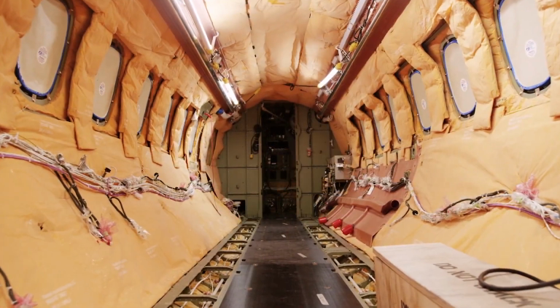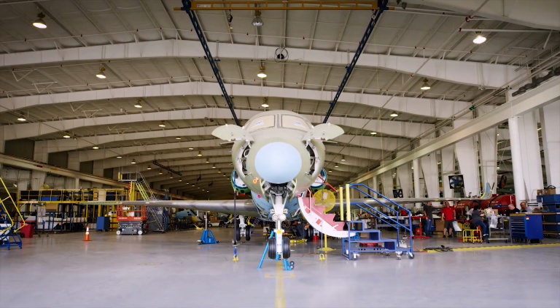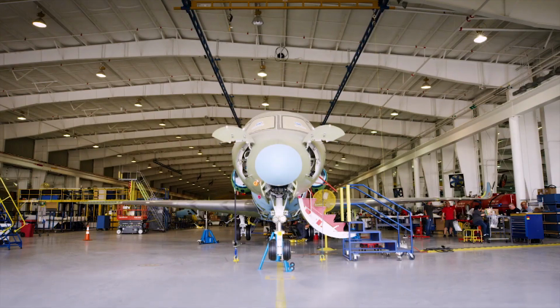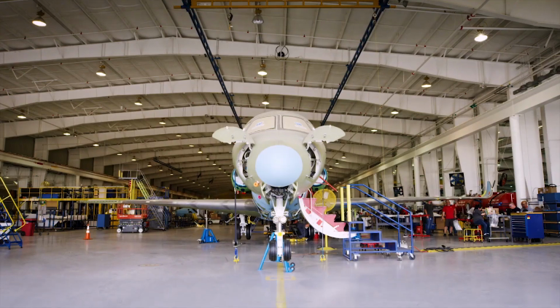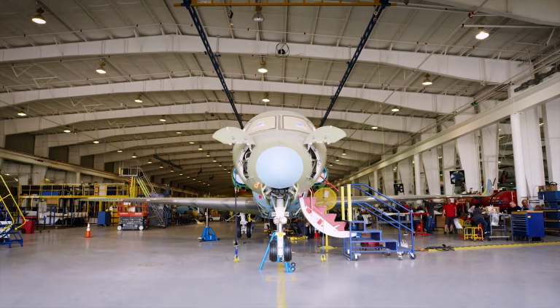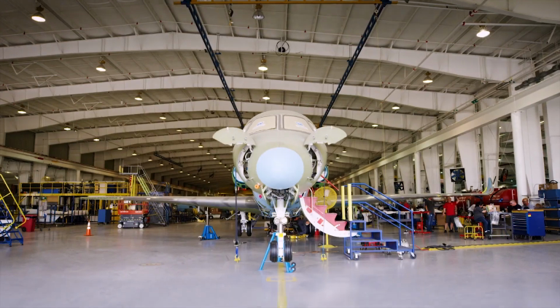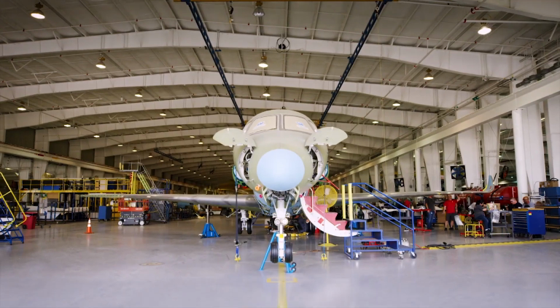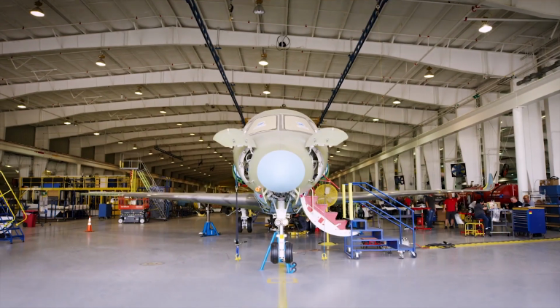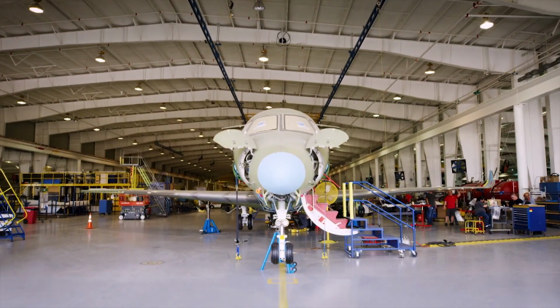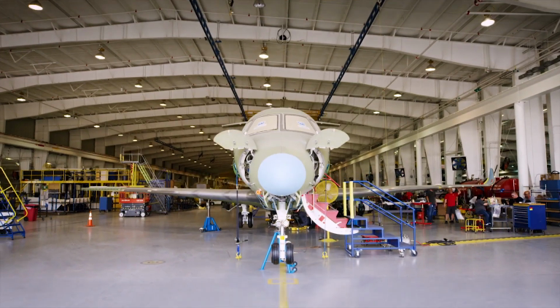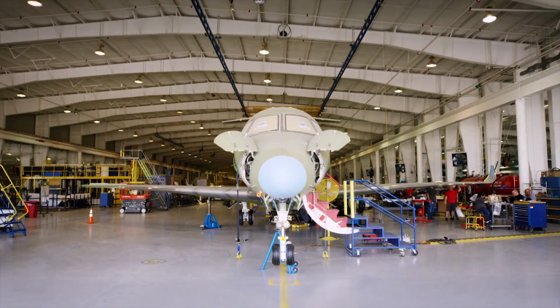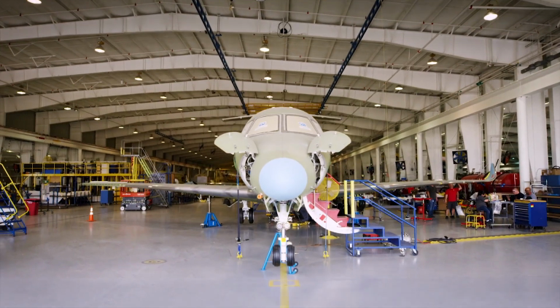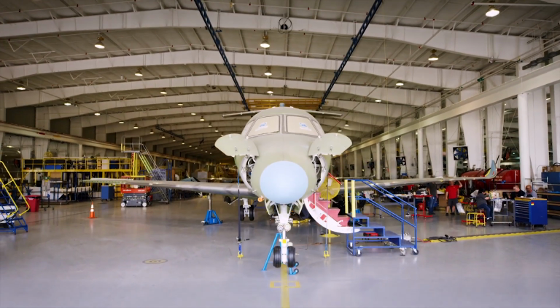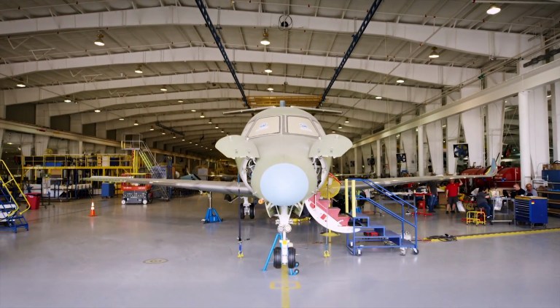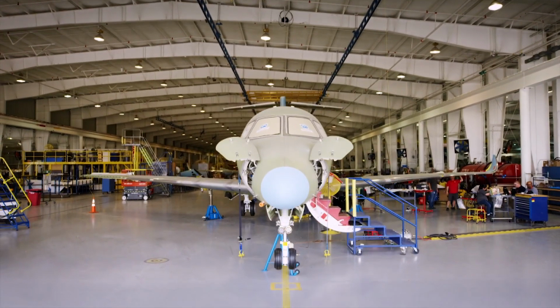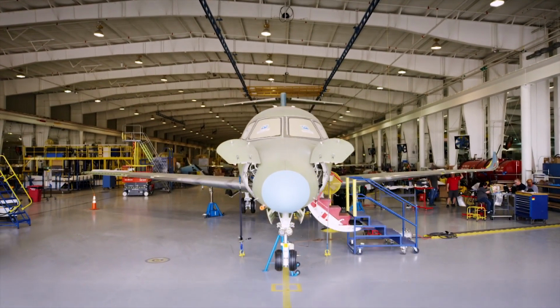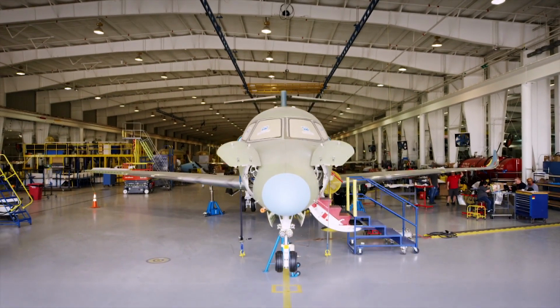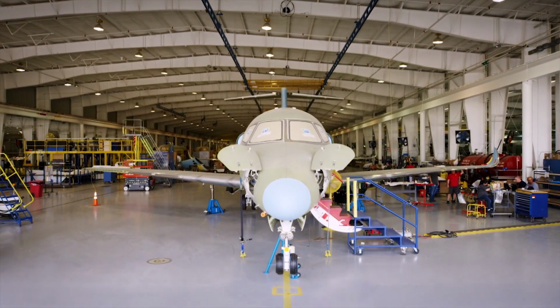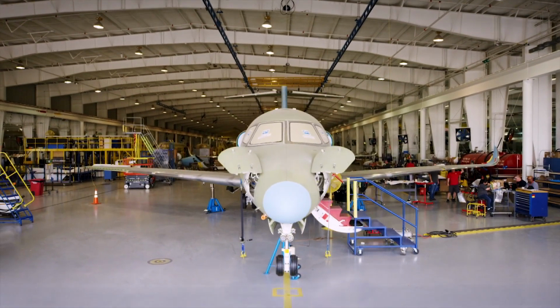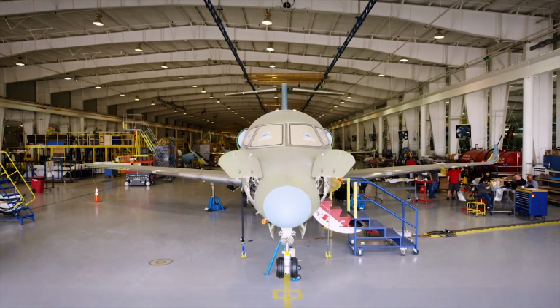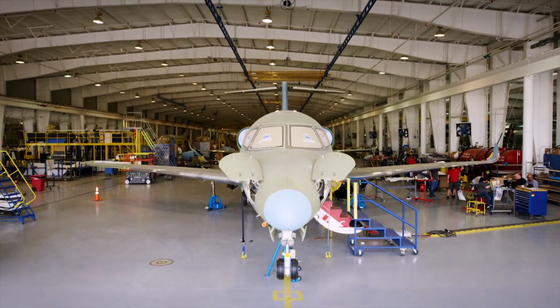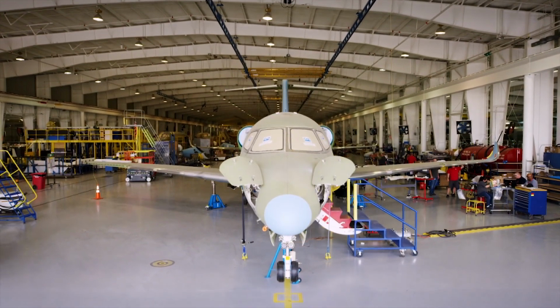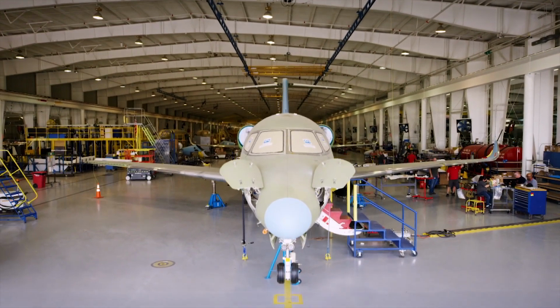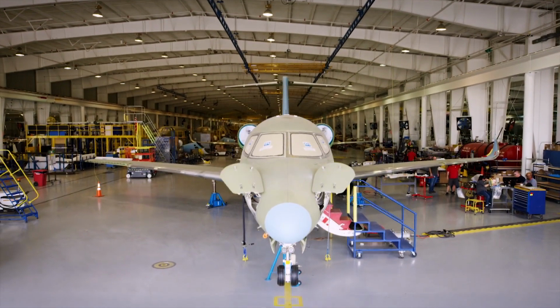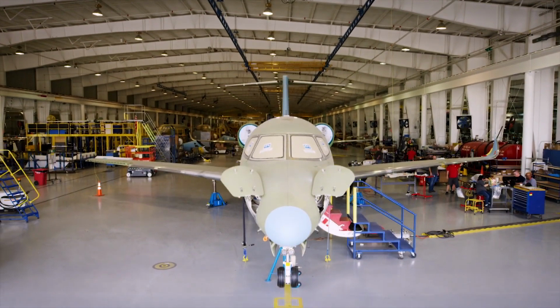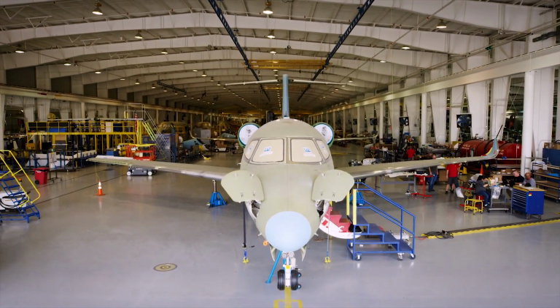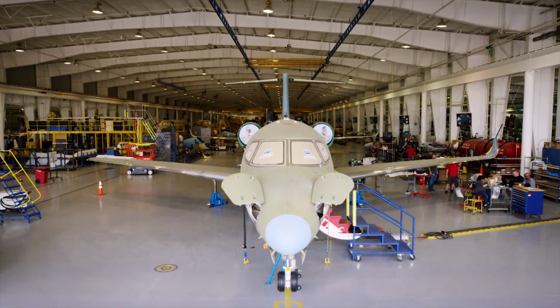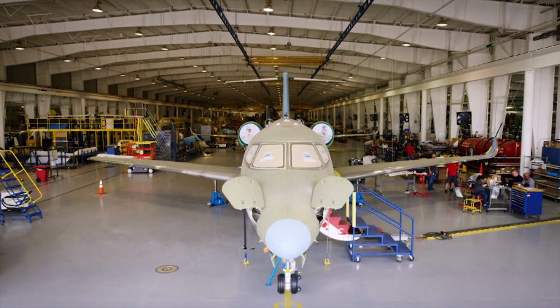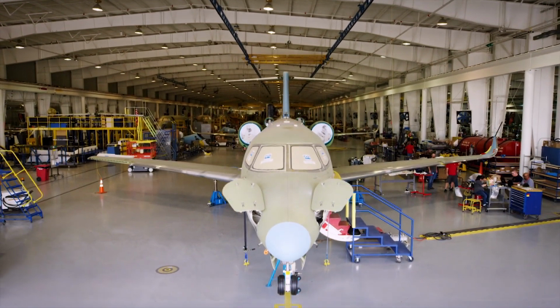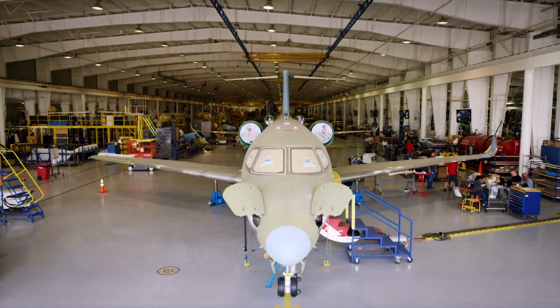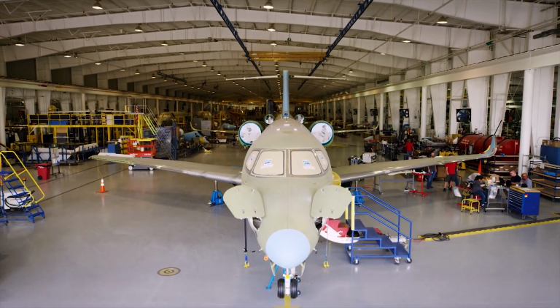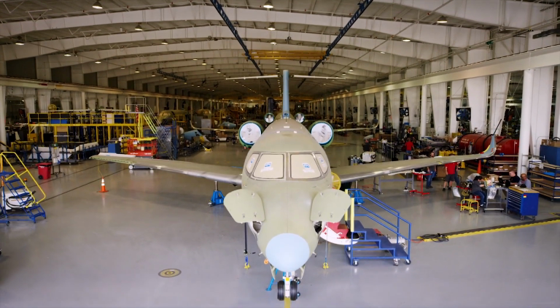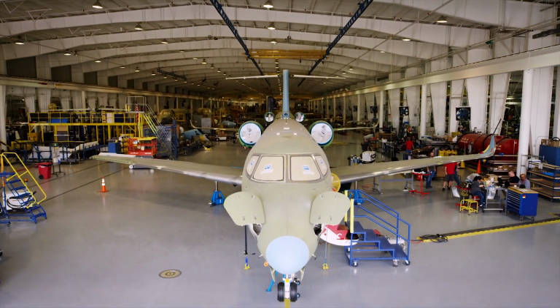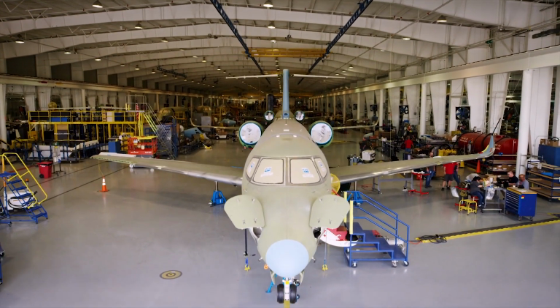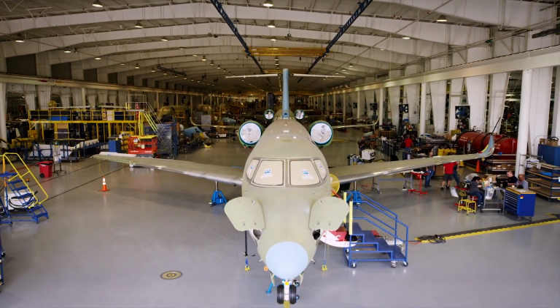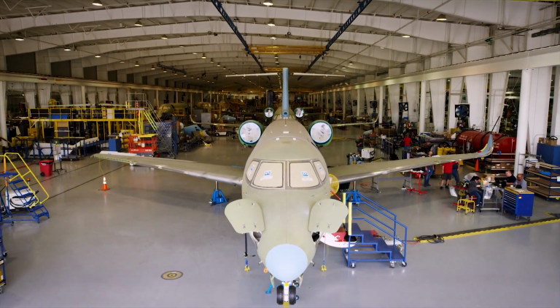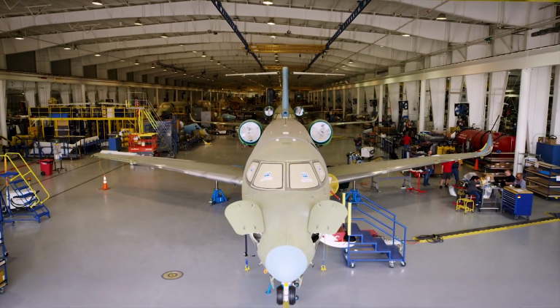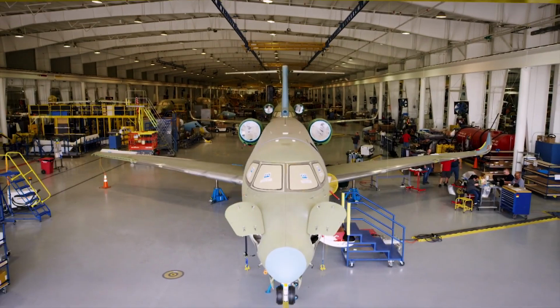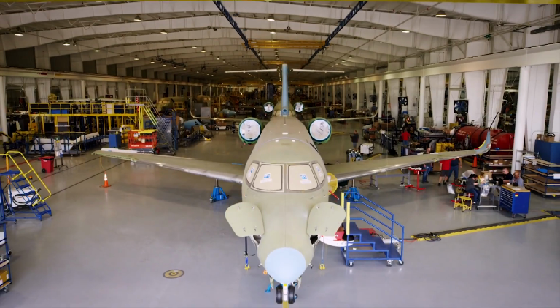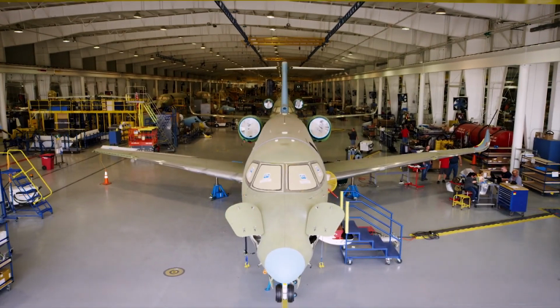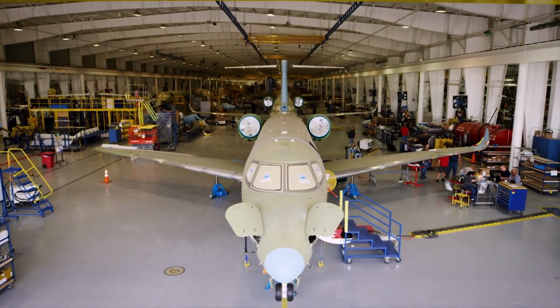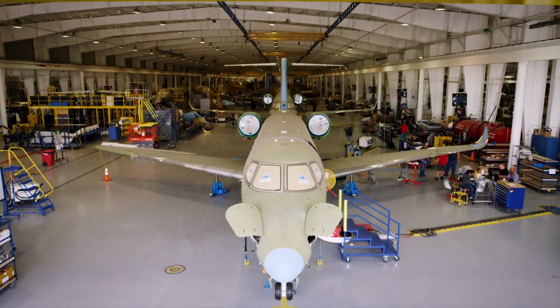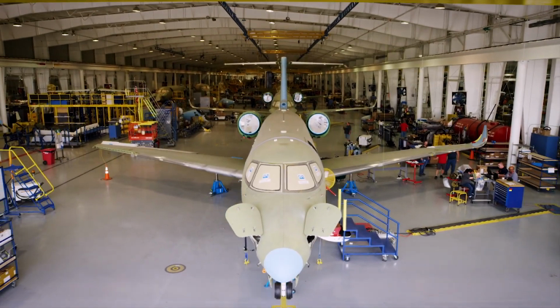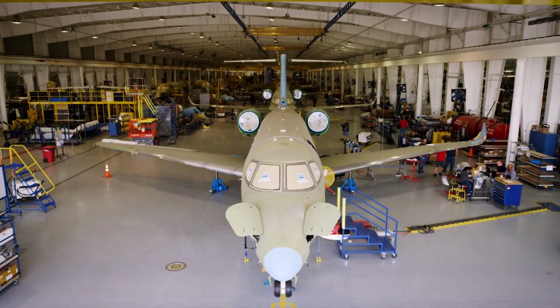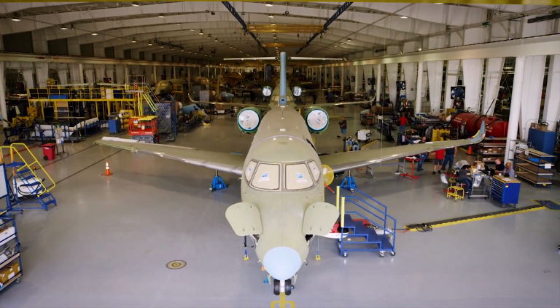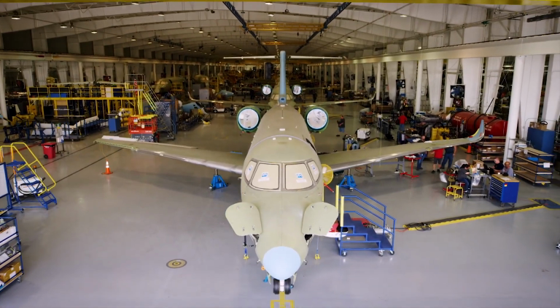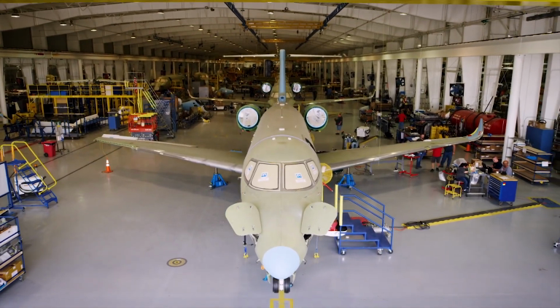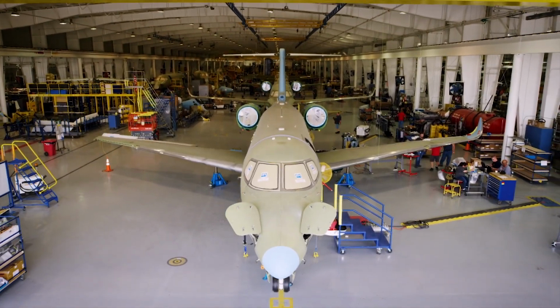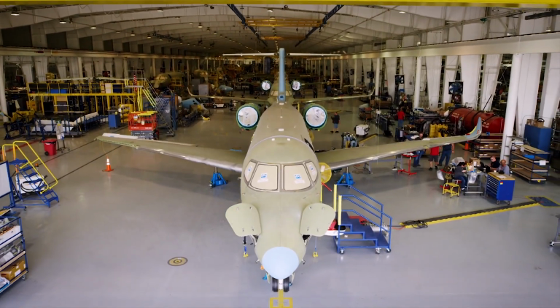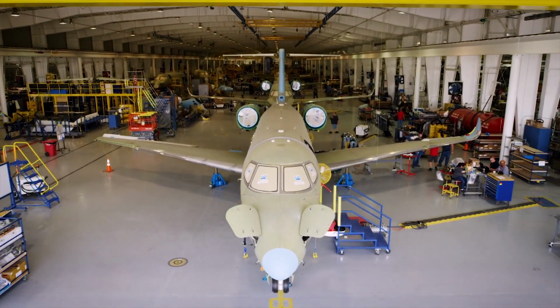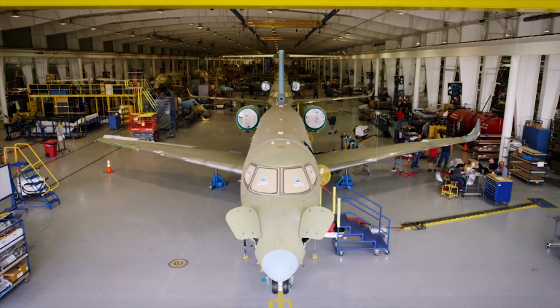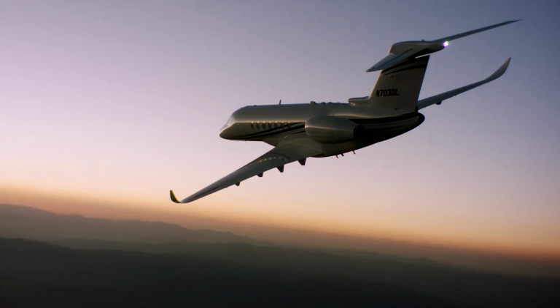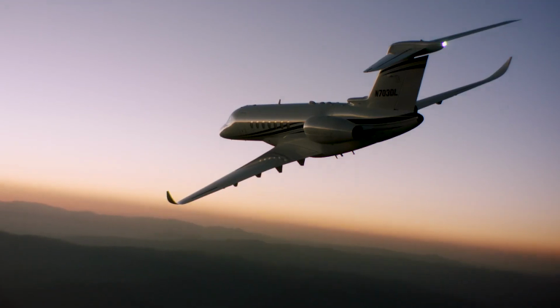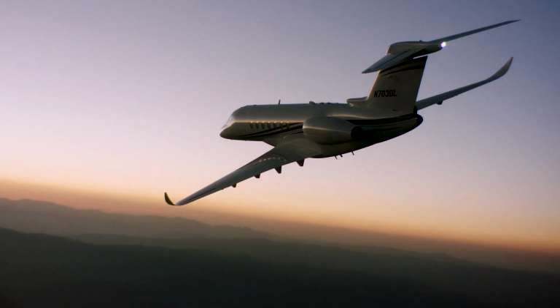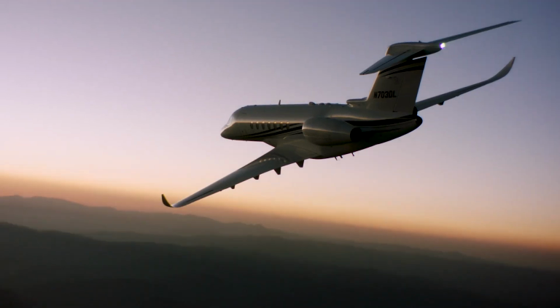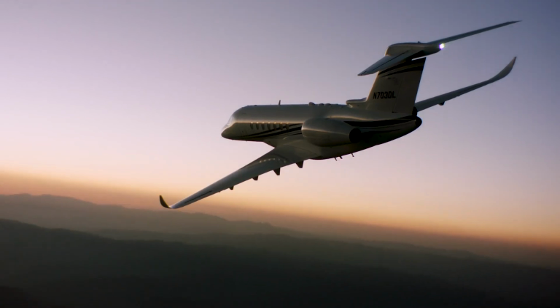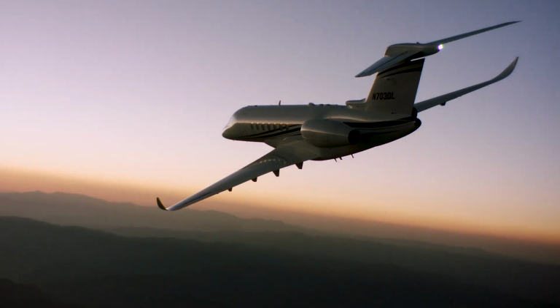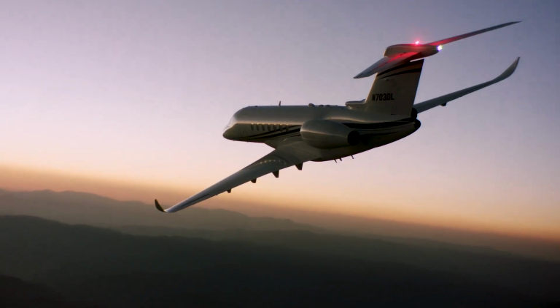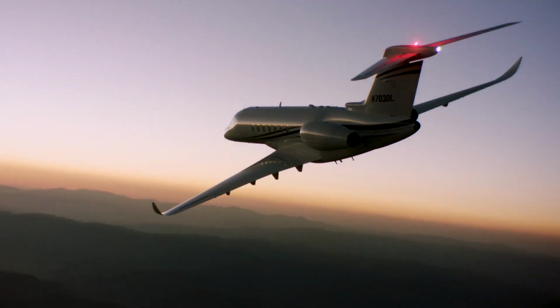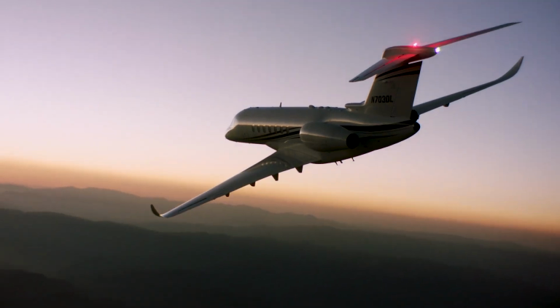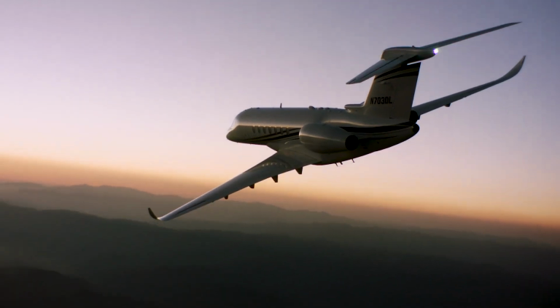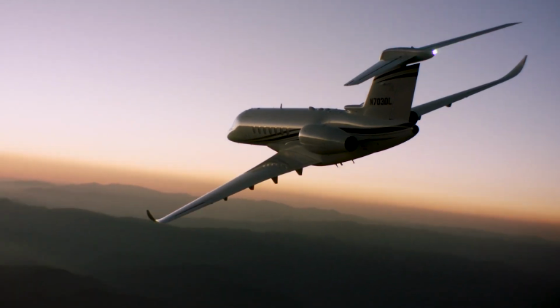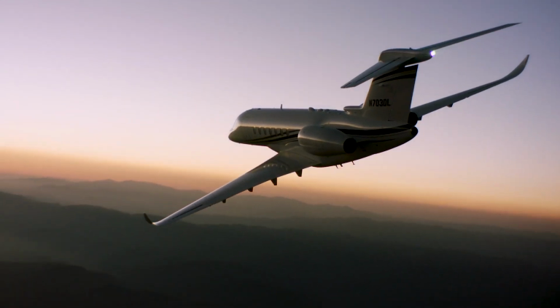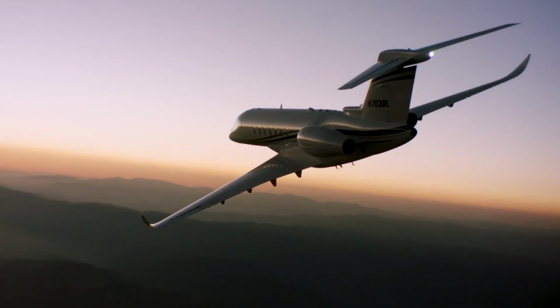Welcome to the factory of the future, where we're not only pushing the boundaries of business aviation, we're breaking them.